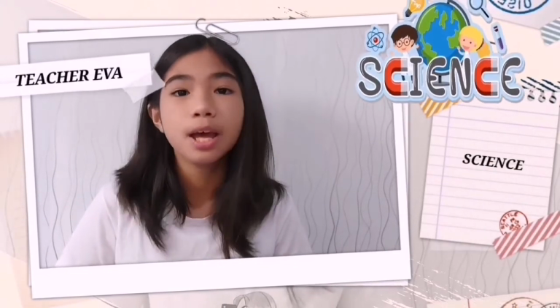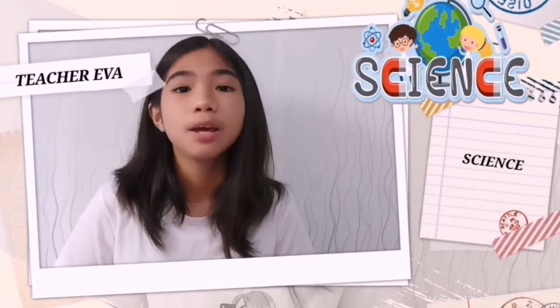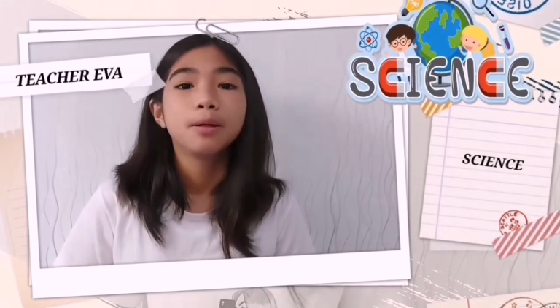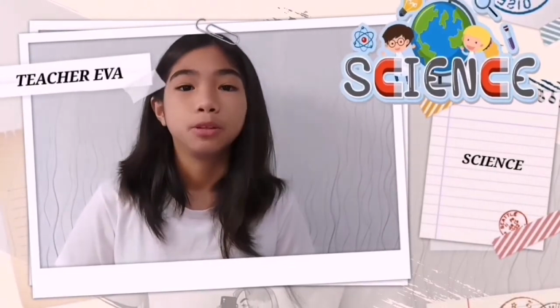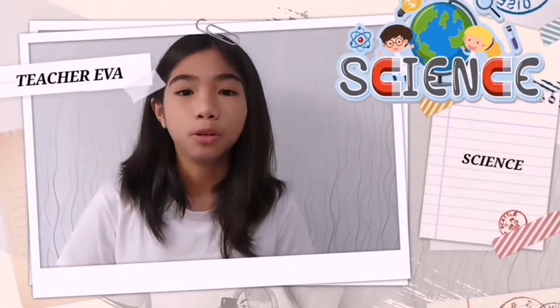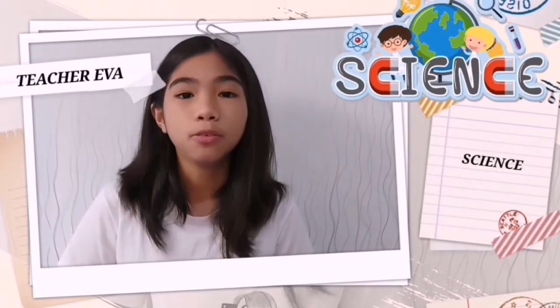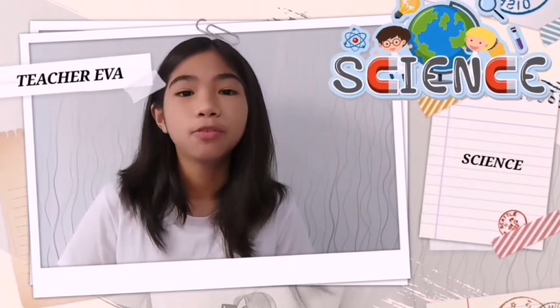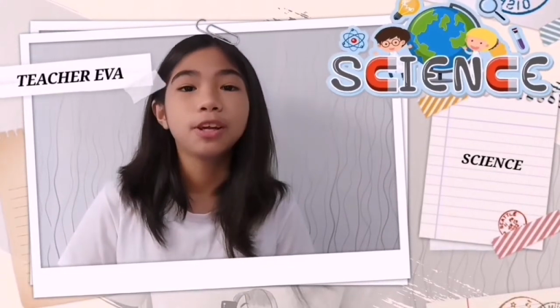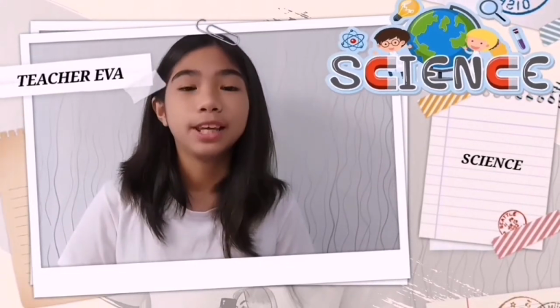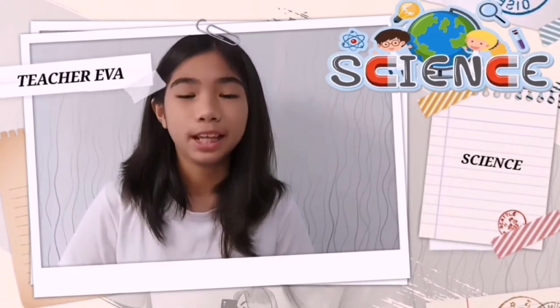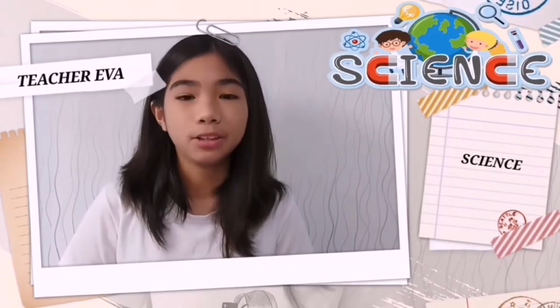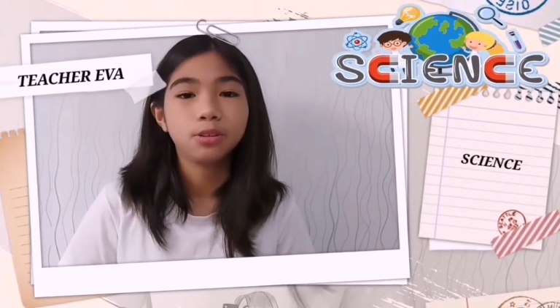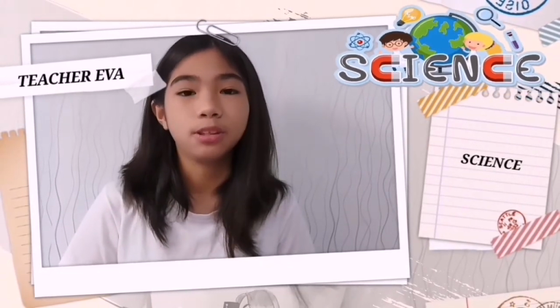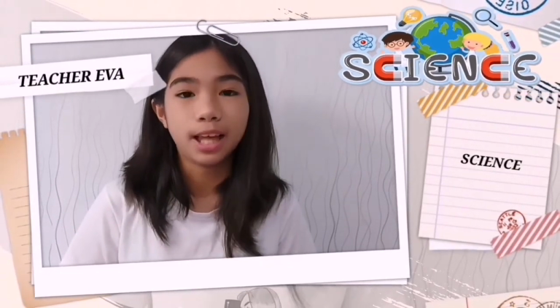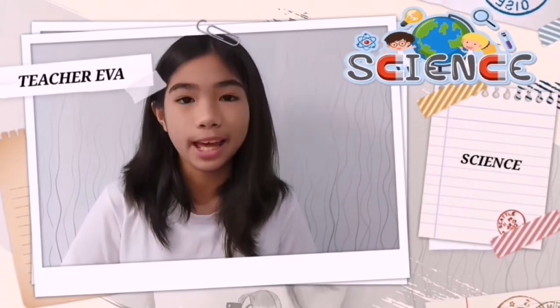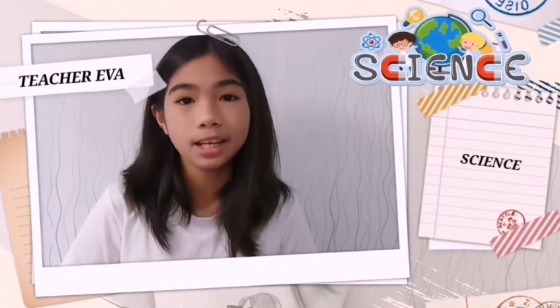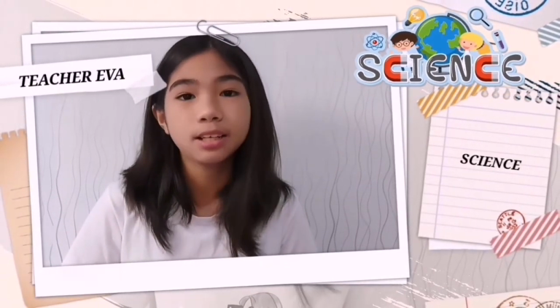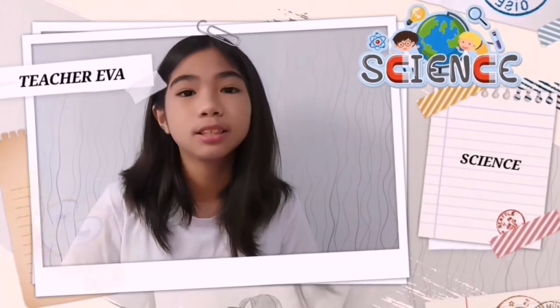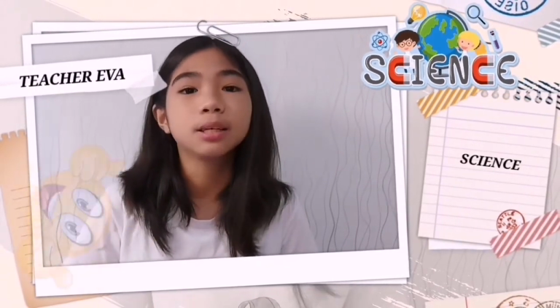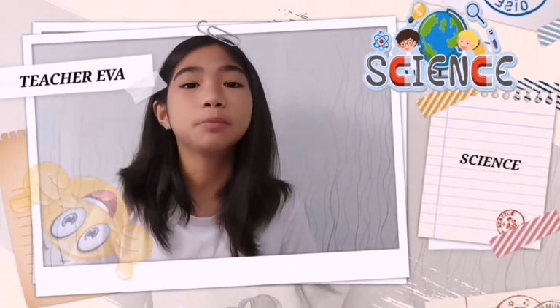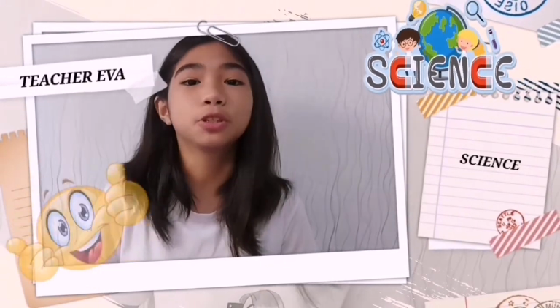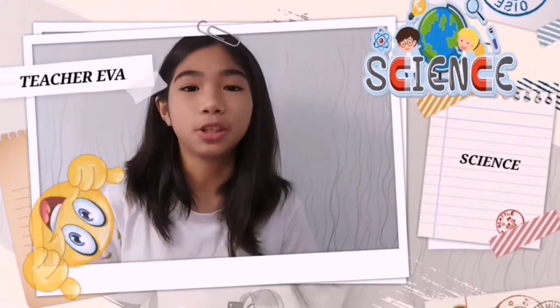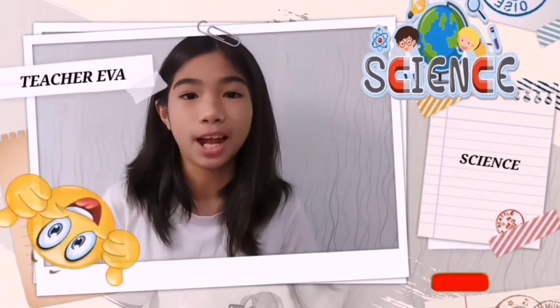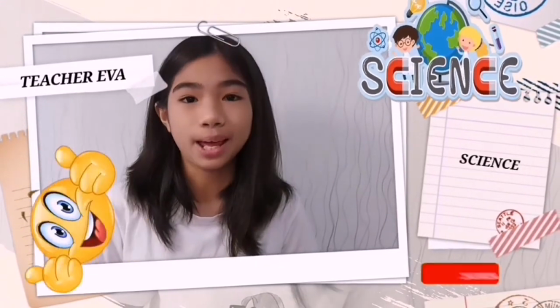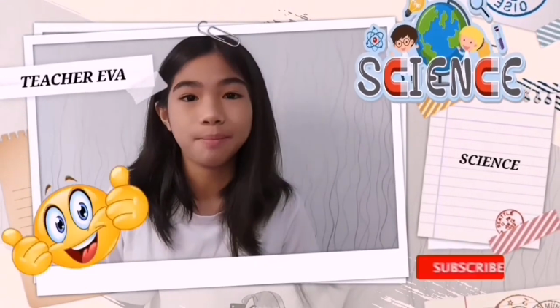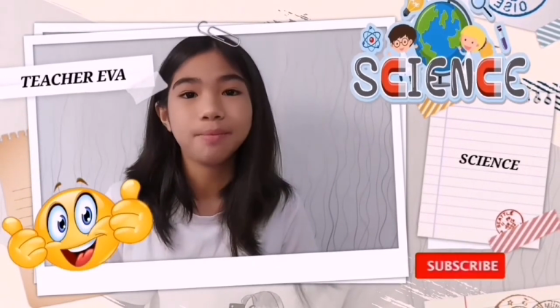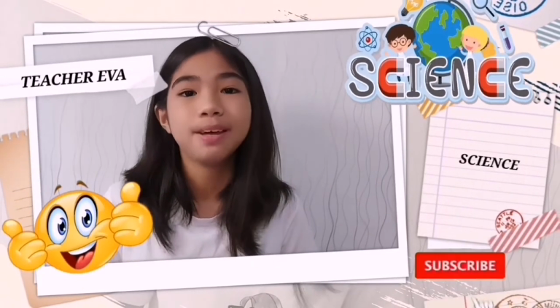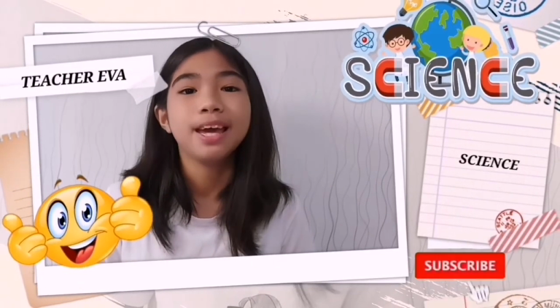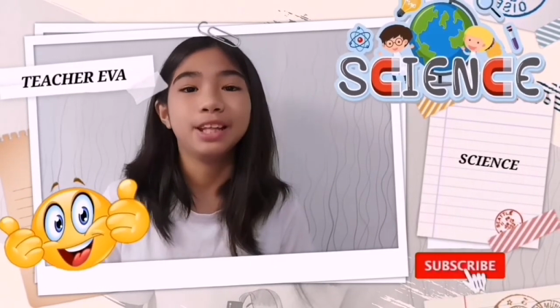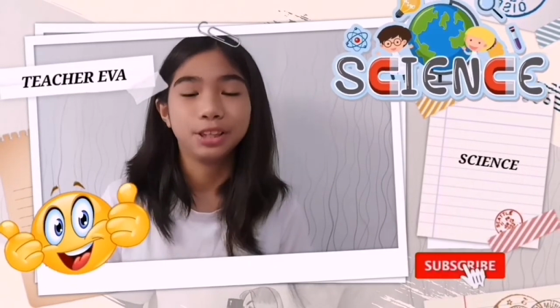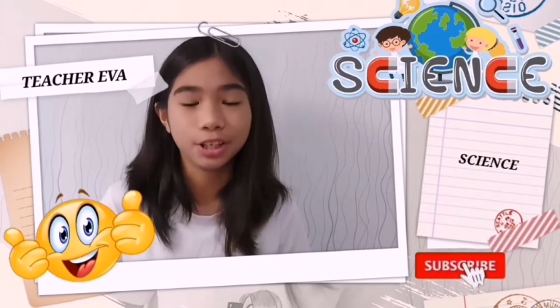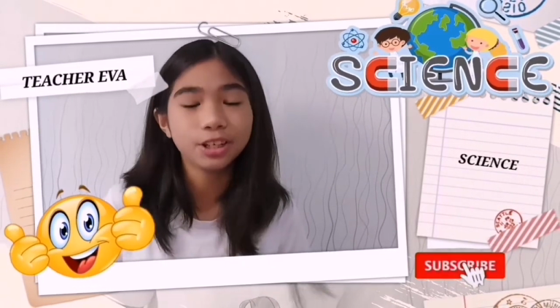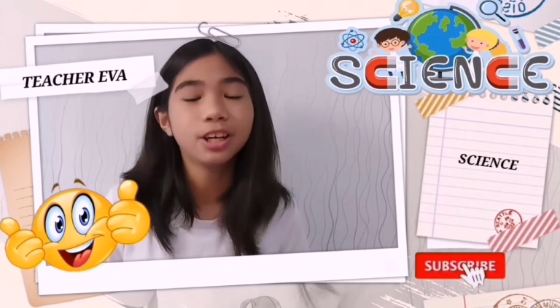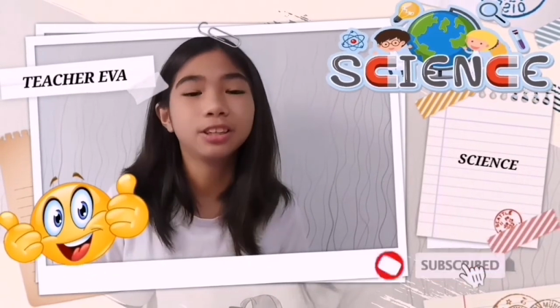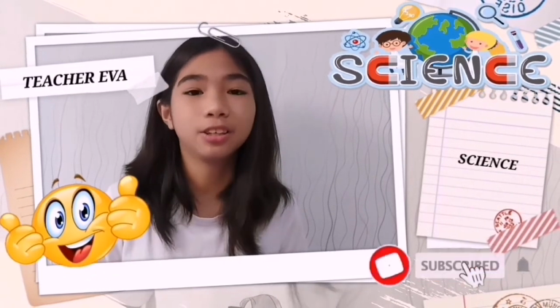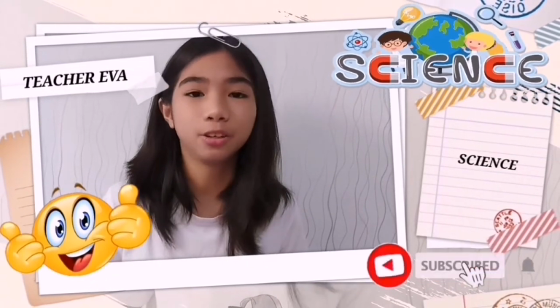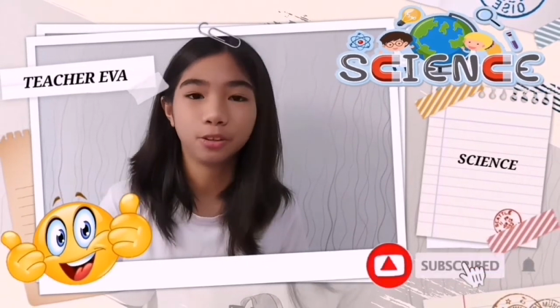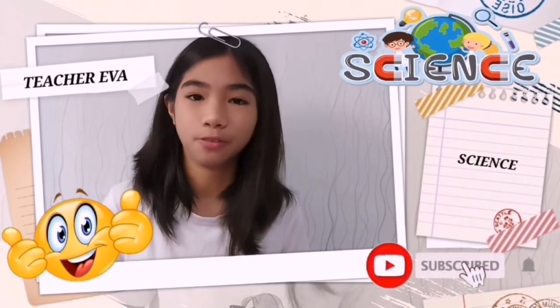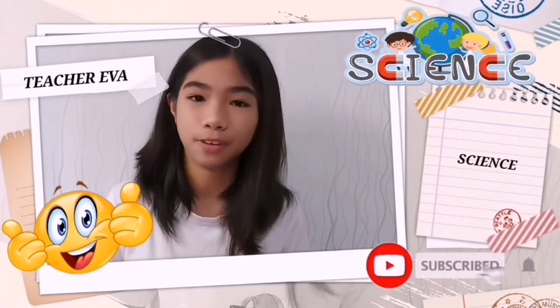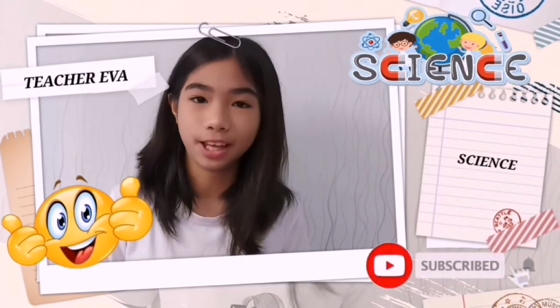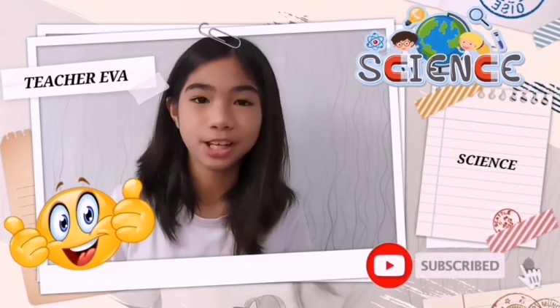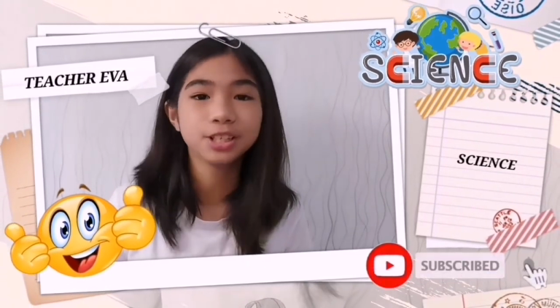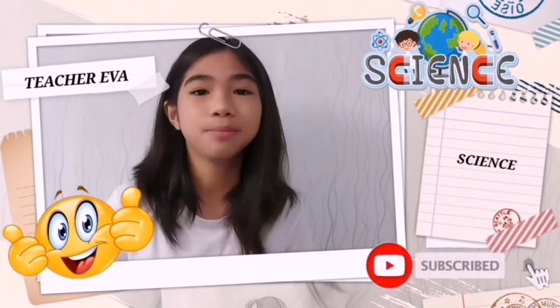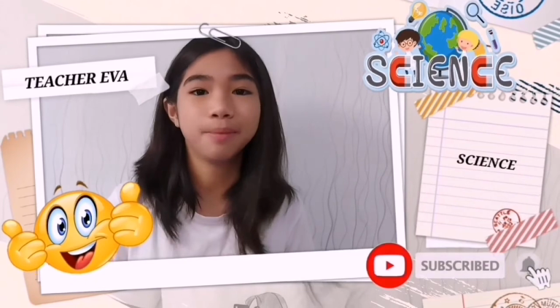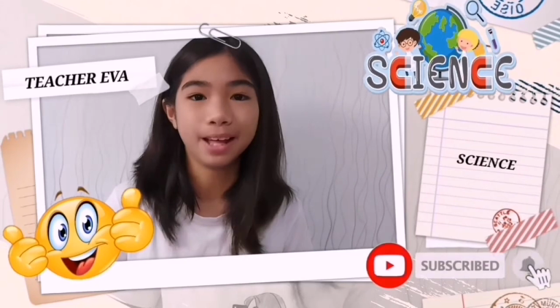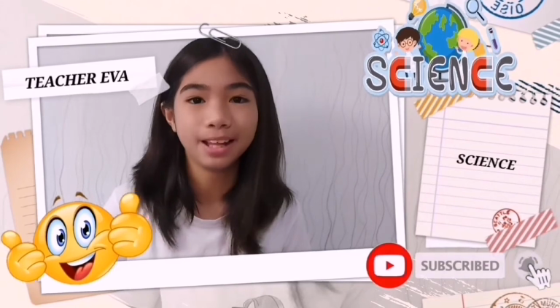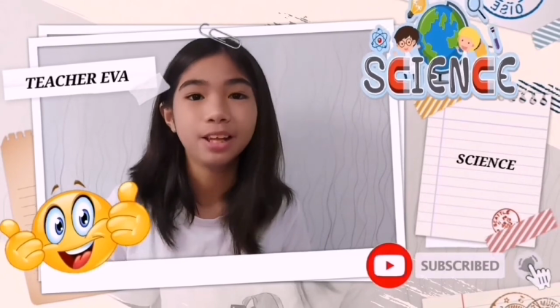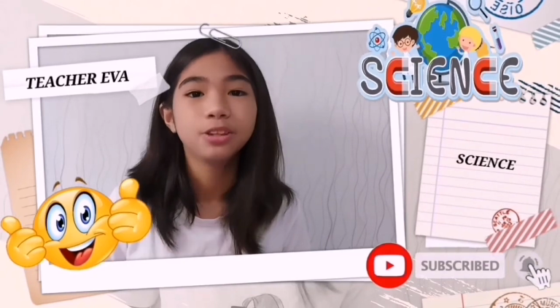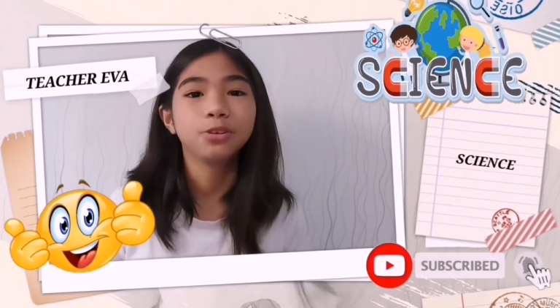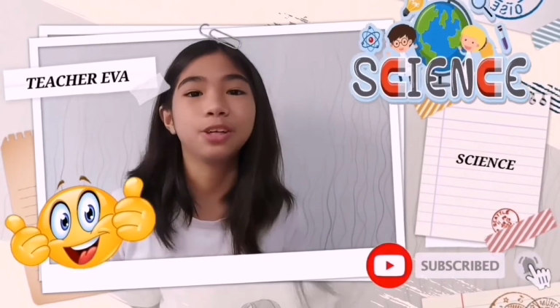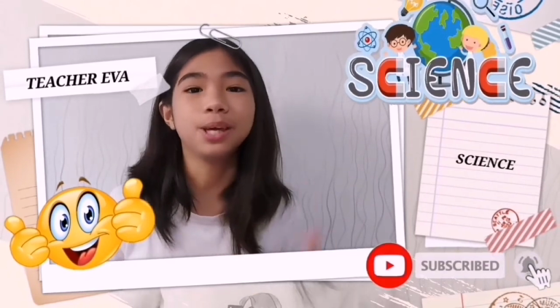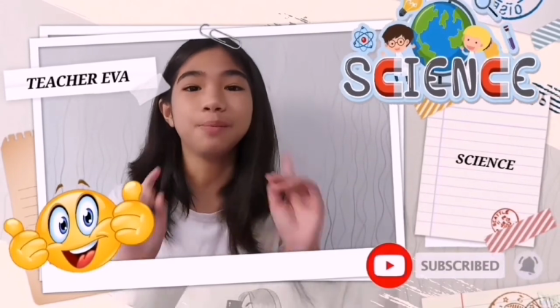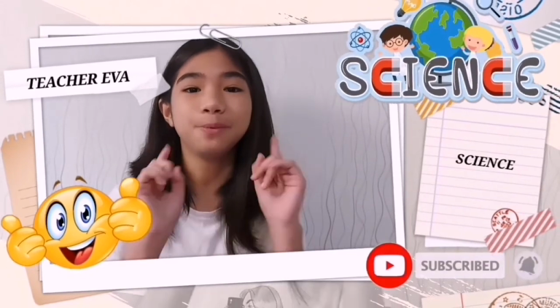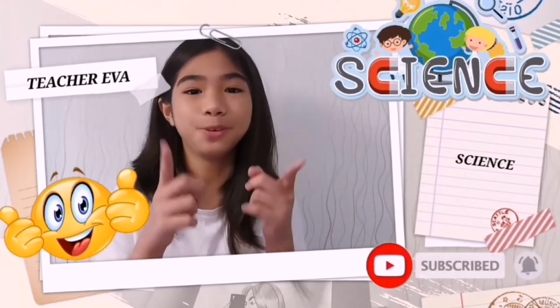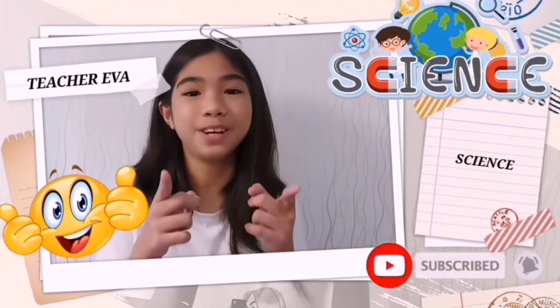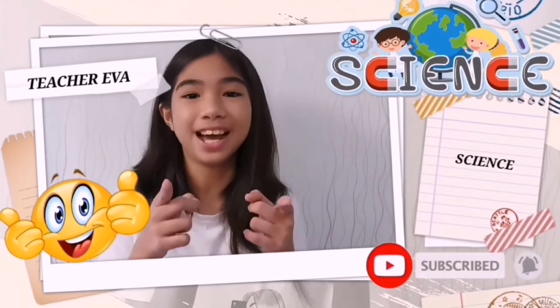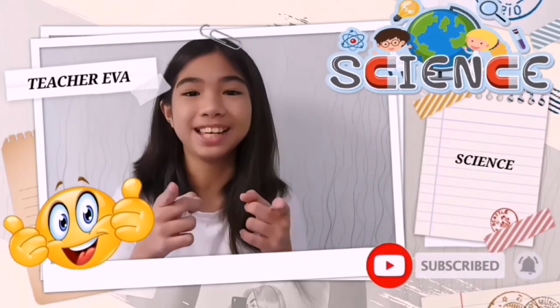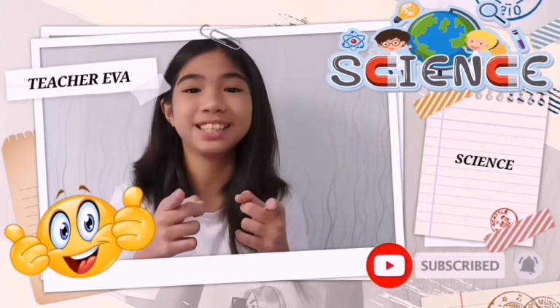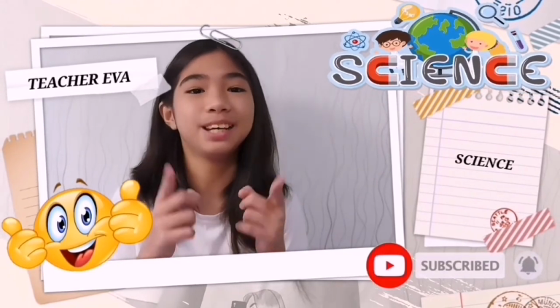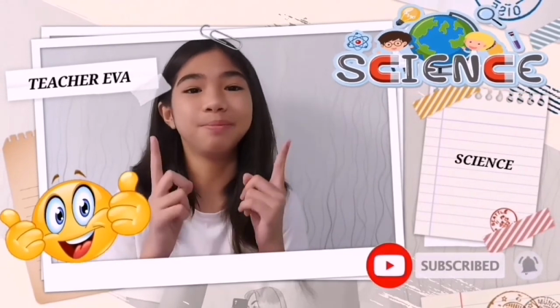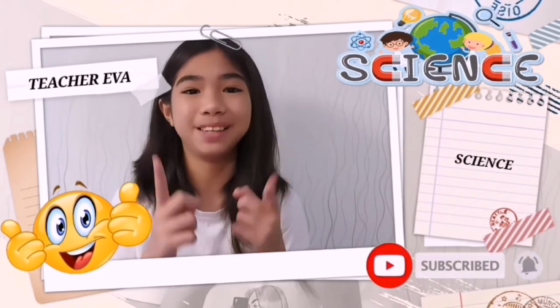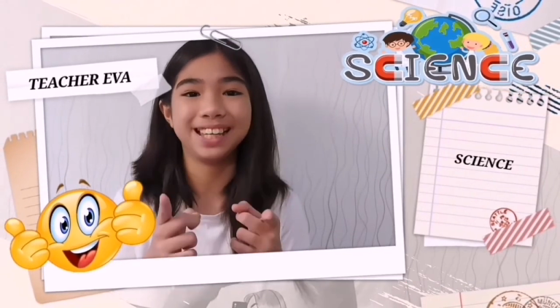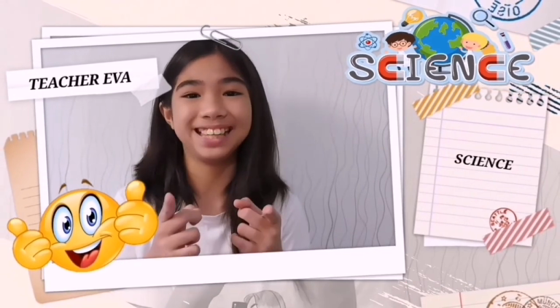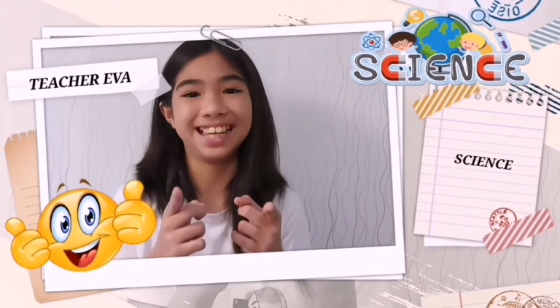If you want to learn more in science with Teacher Eva, don't forget to like, subscribe, and turn on the notification bell to keep you guys updated.